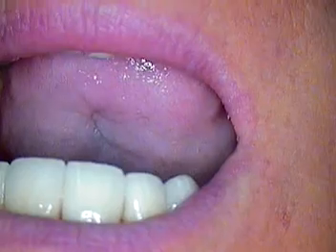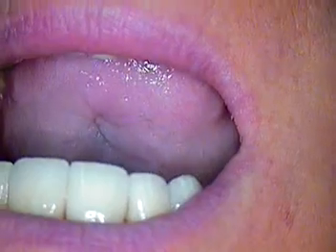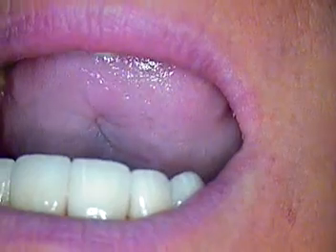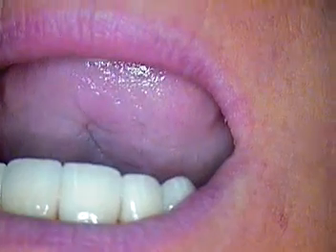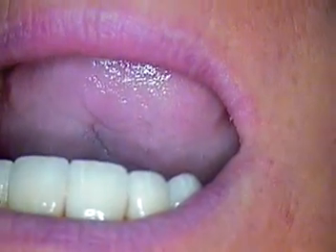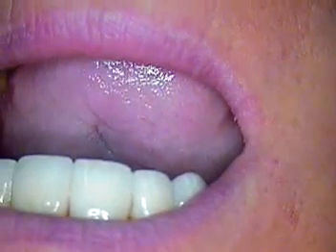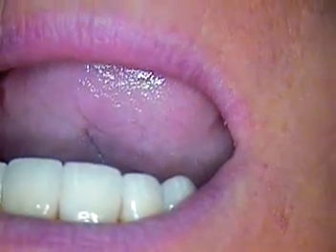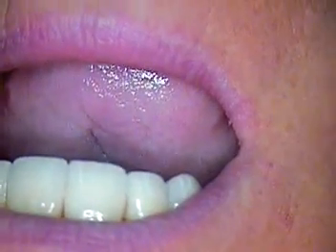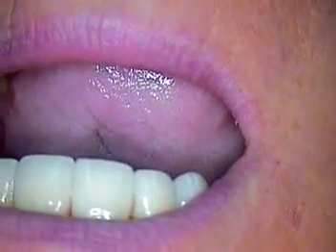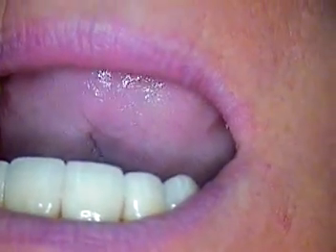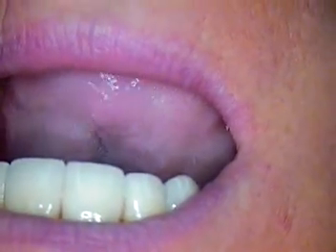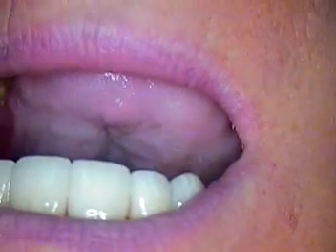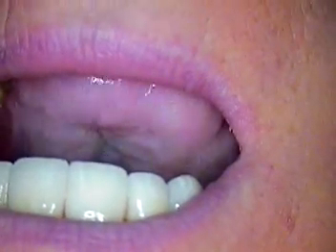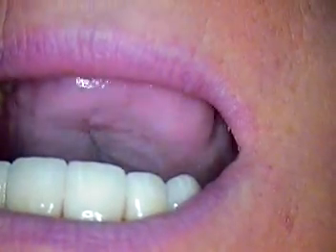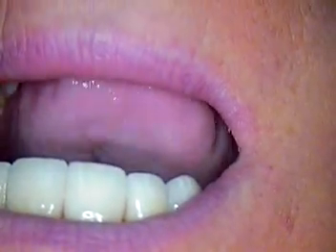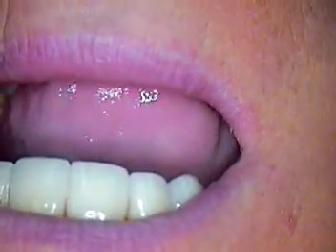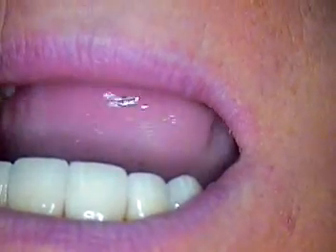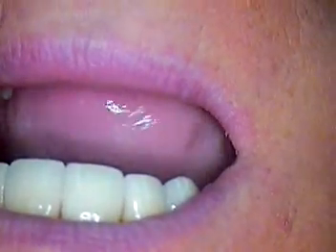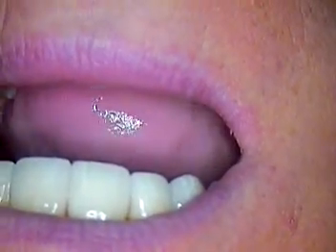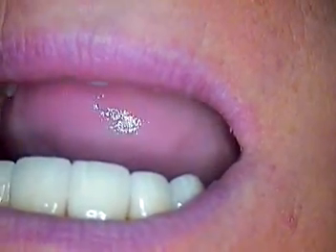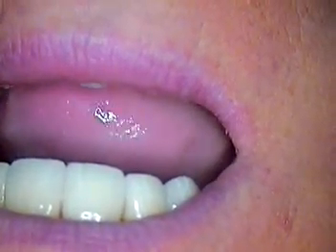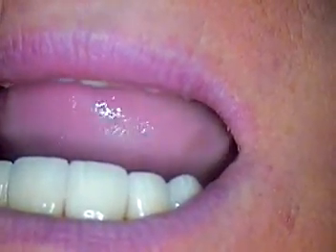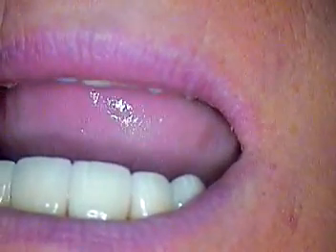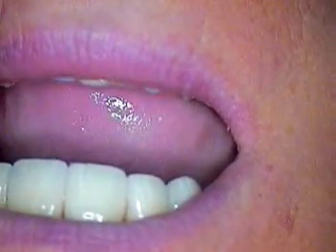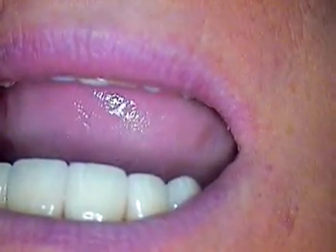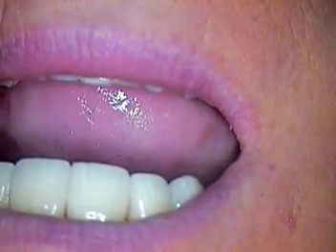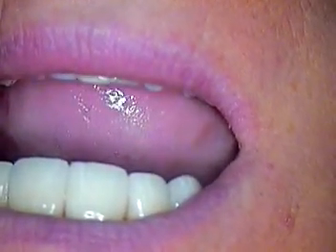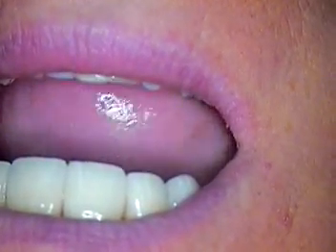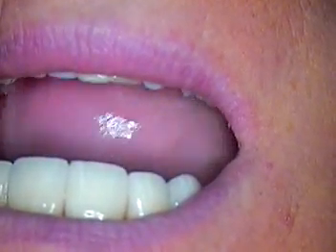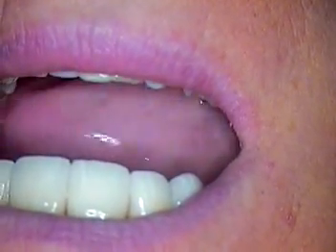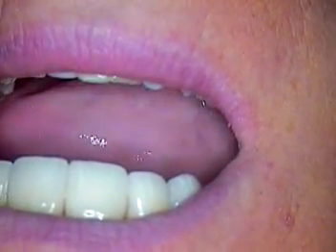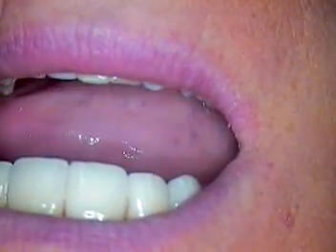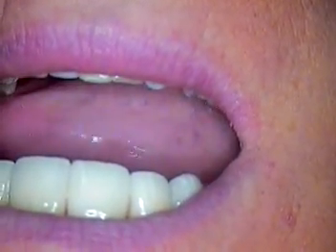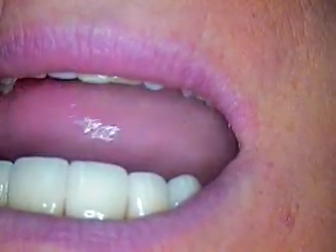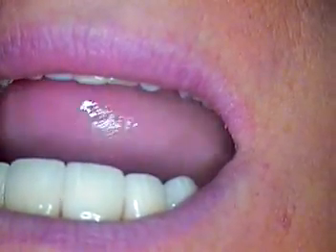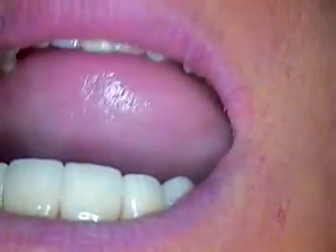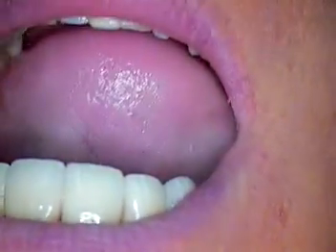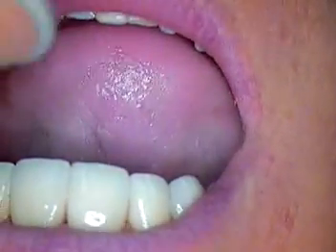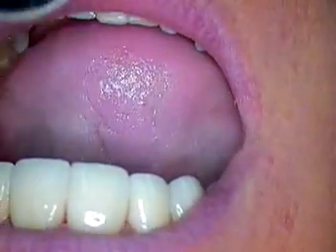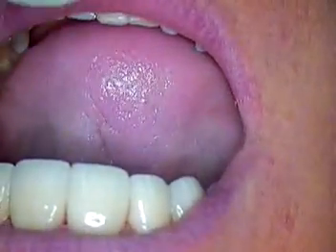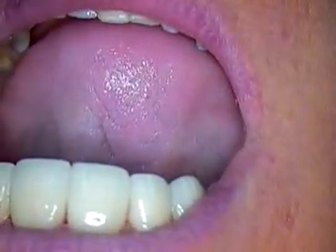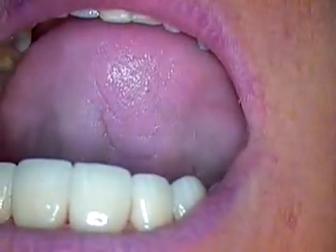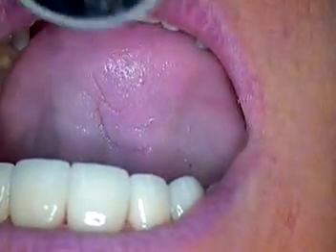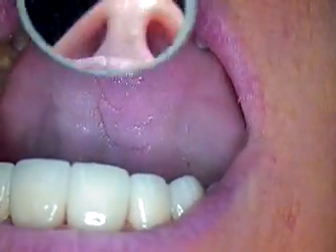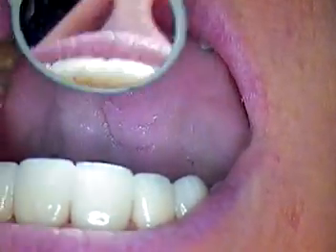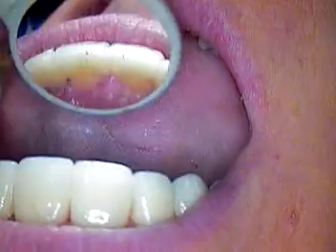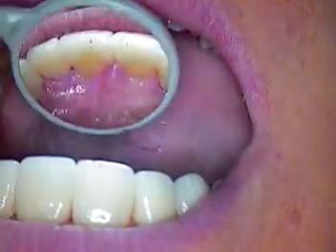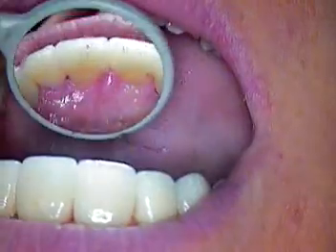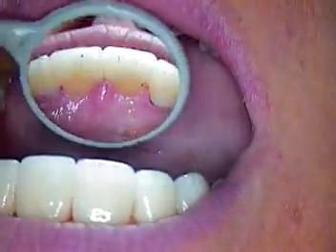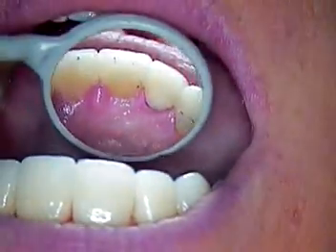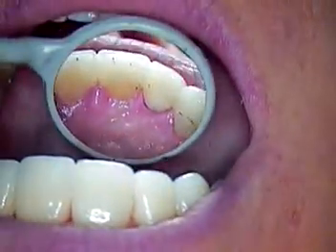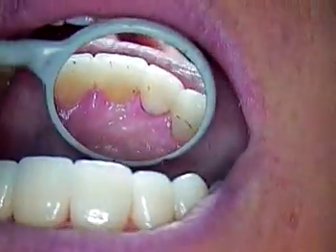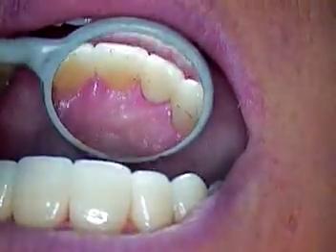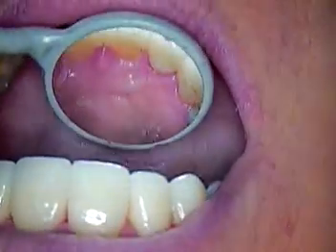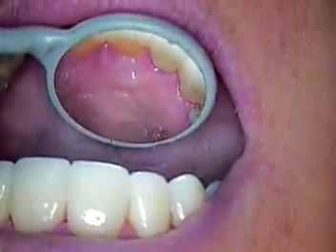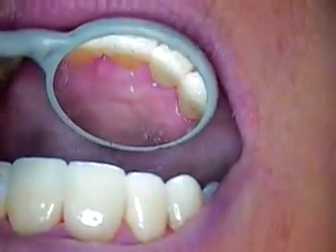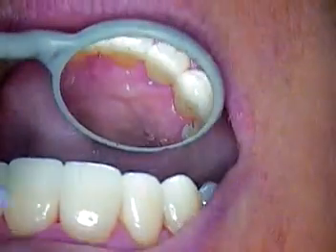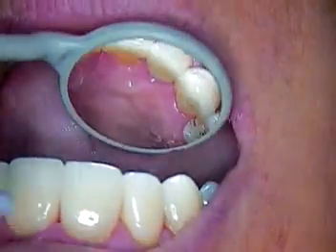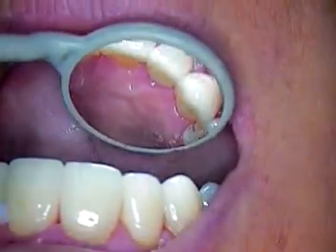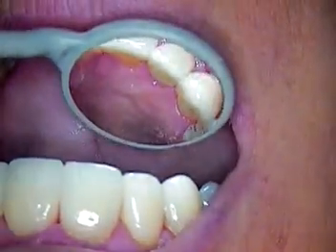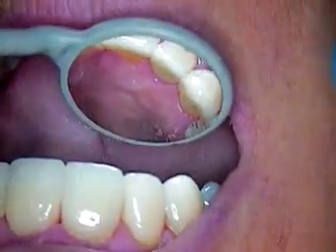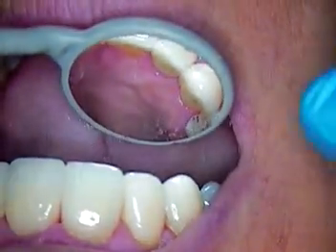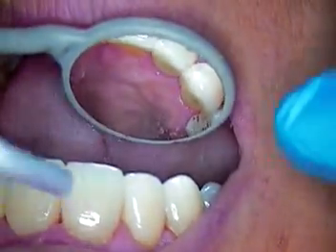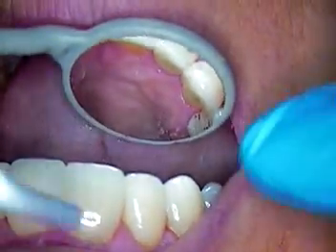Hello again, this is Dr. Jerry Cuomo. We're going to walk through the three-quarter crown veneer case now that it's been cemented permanently.